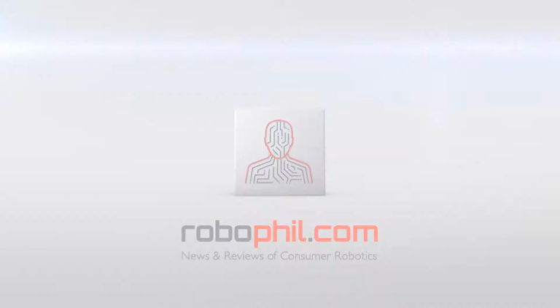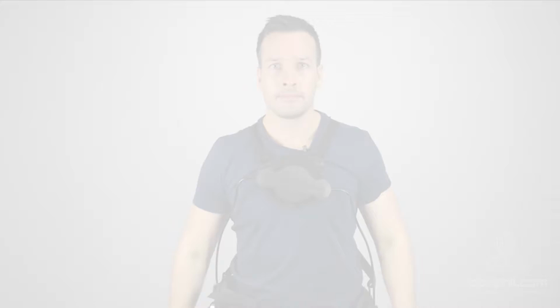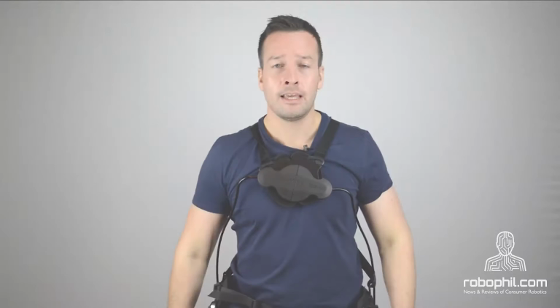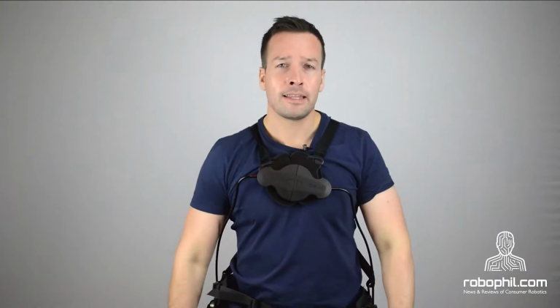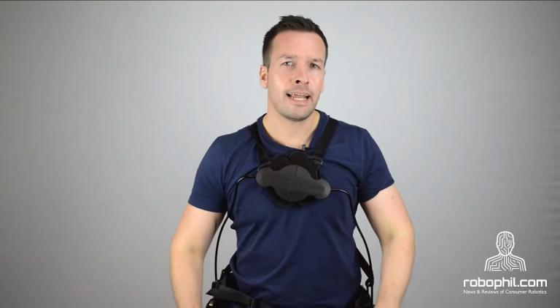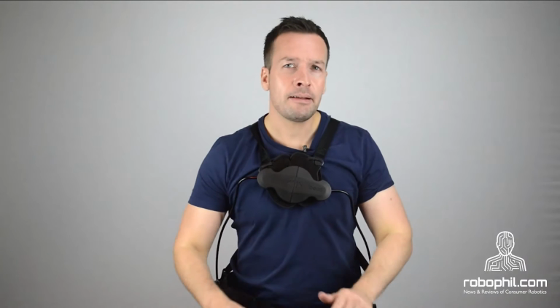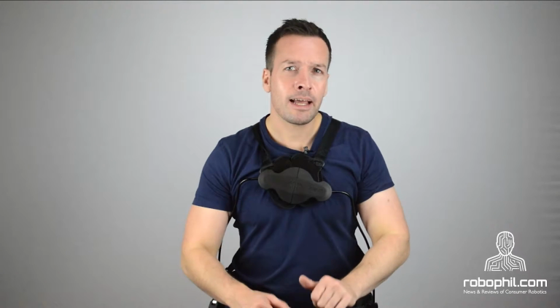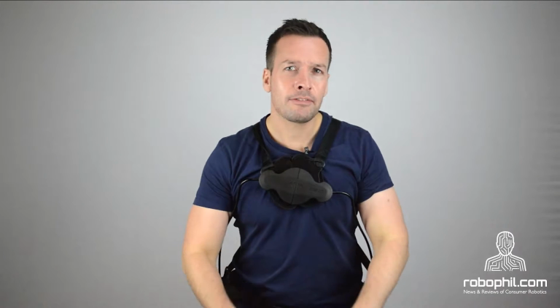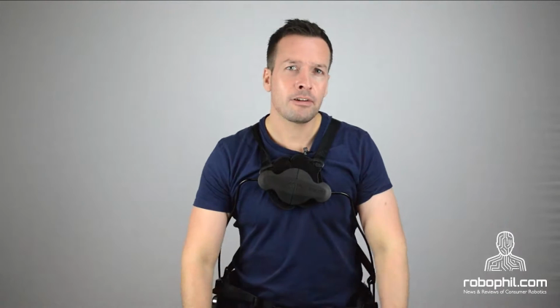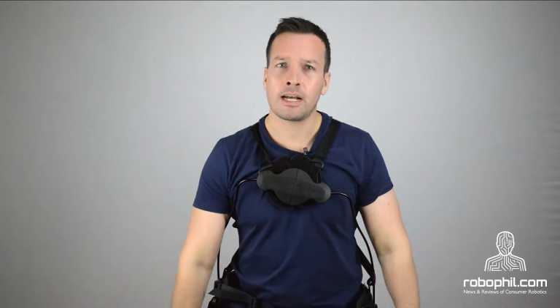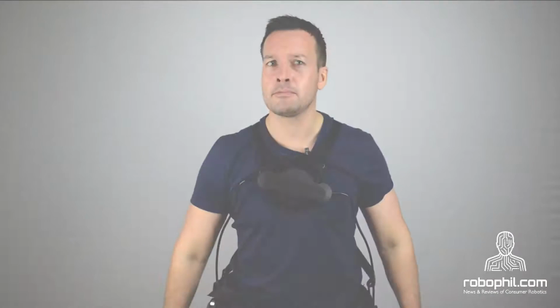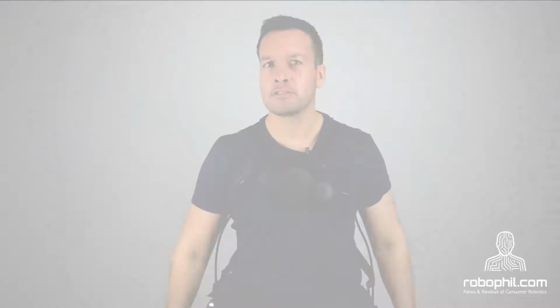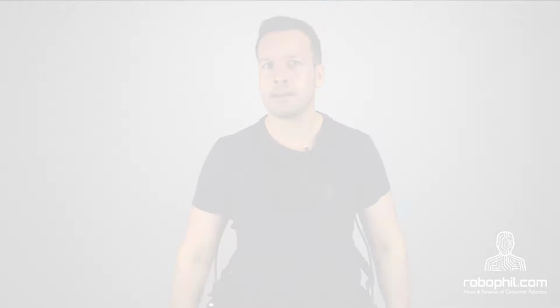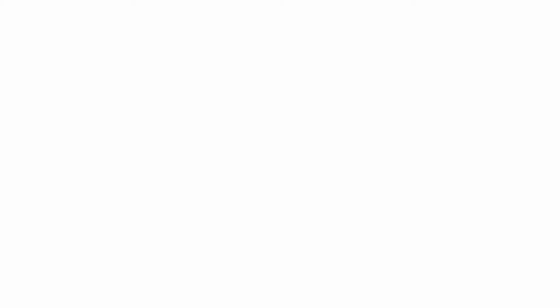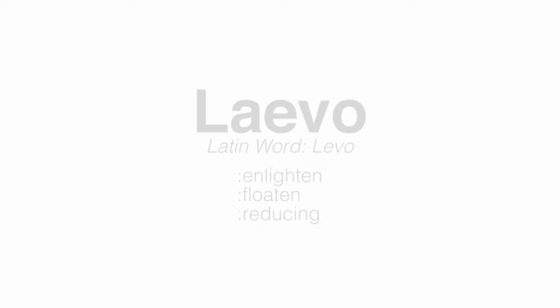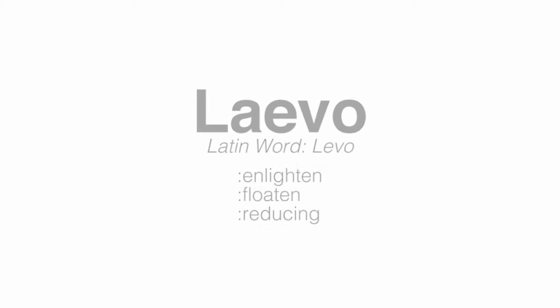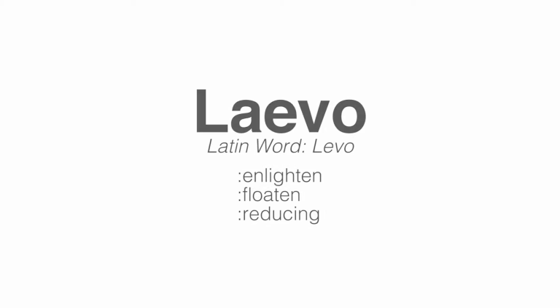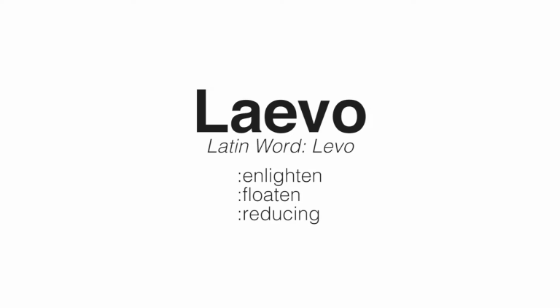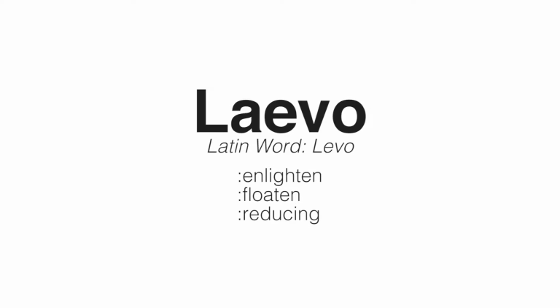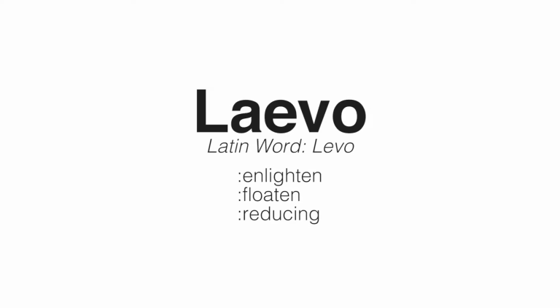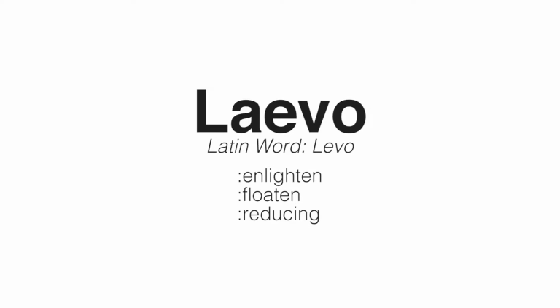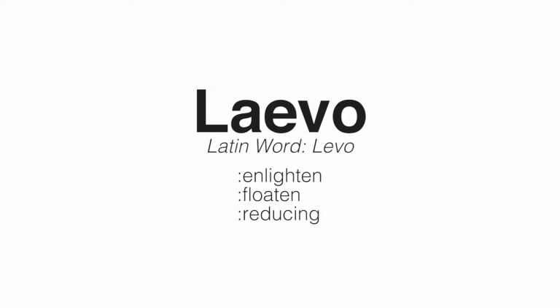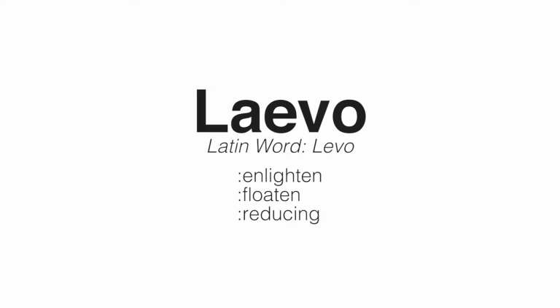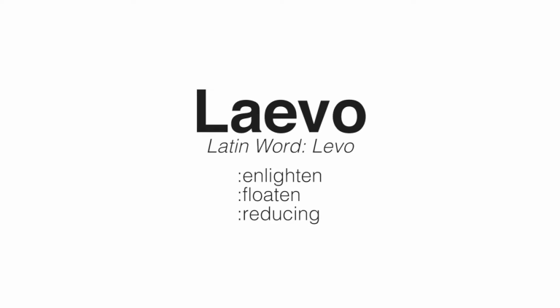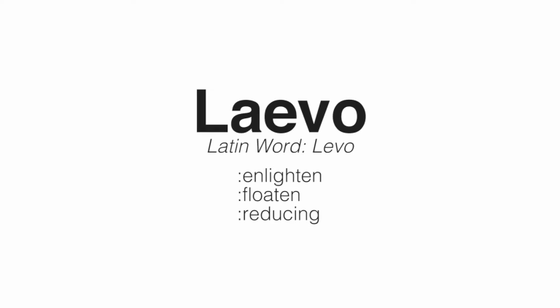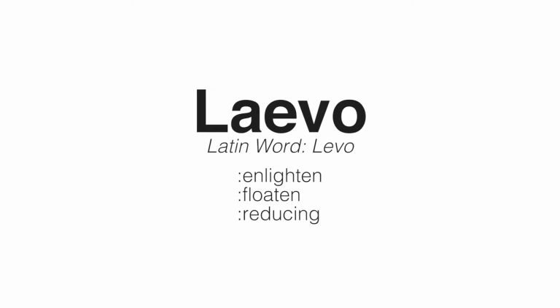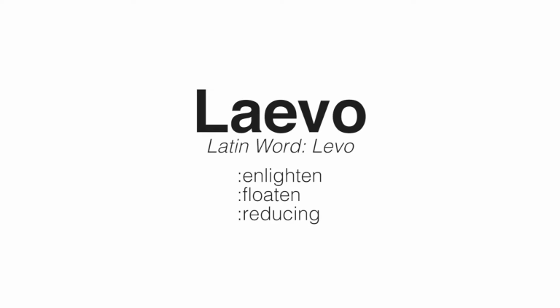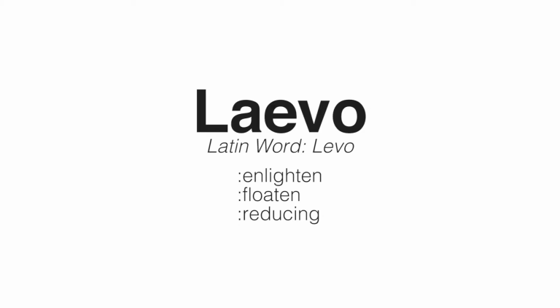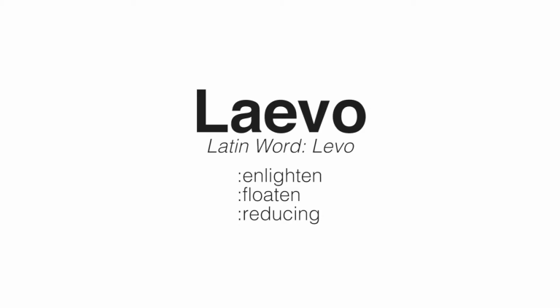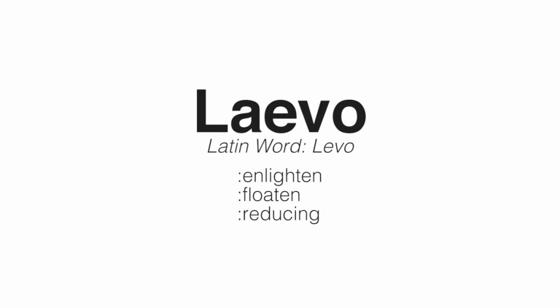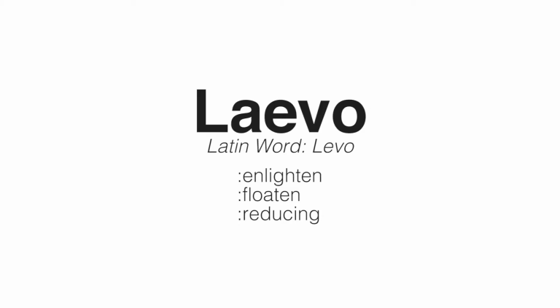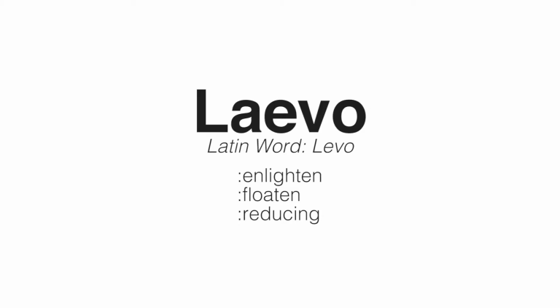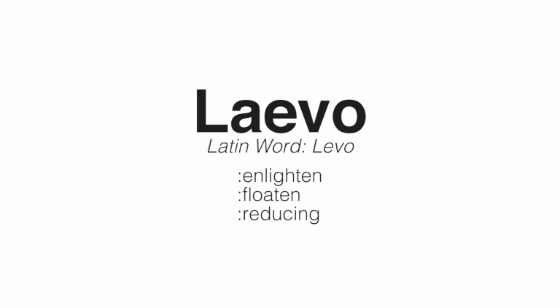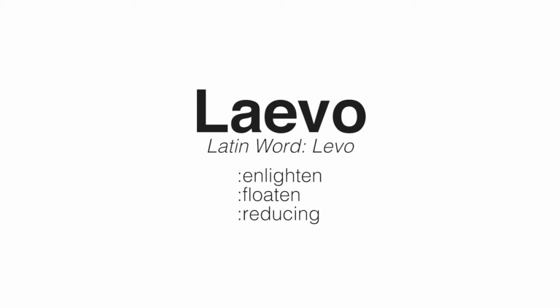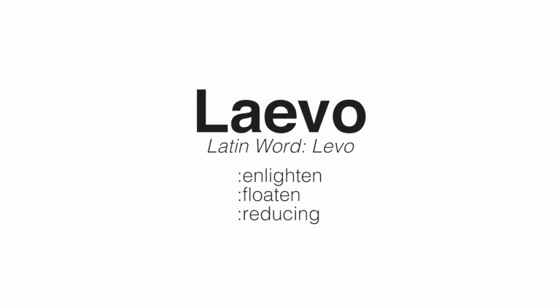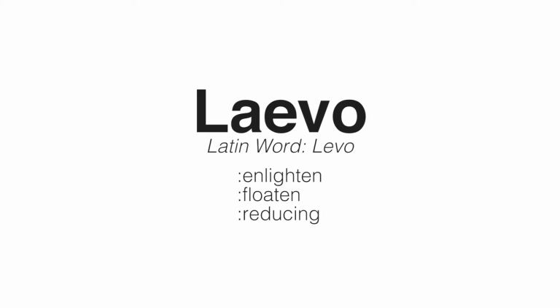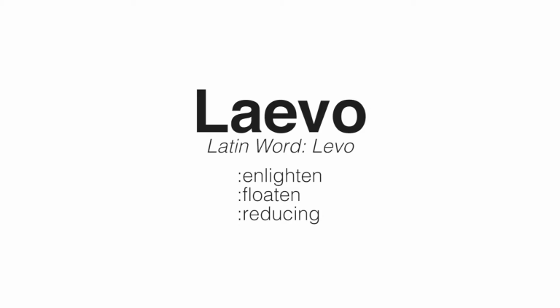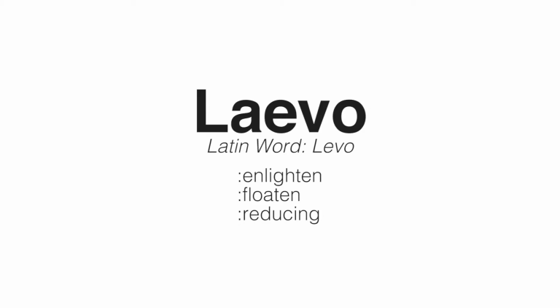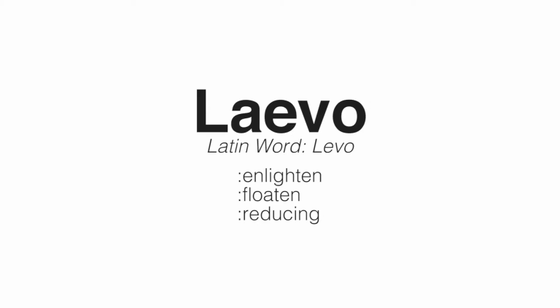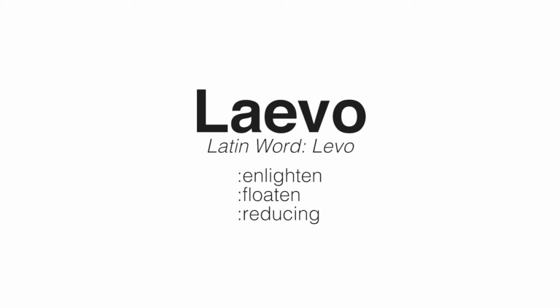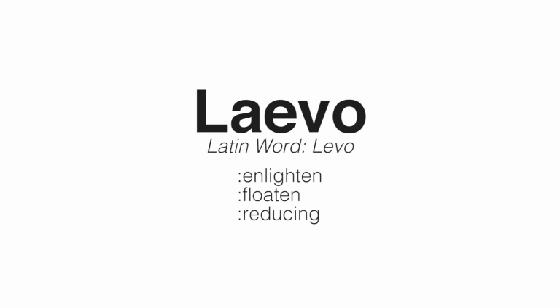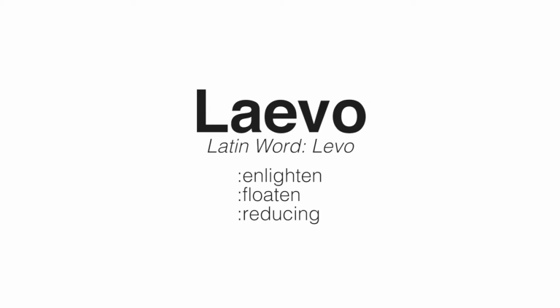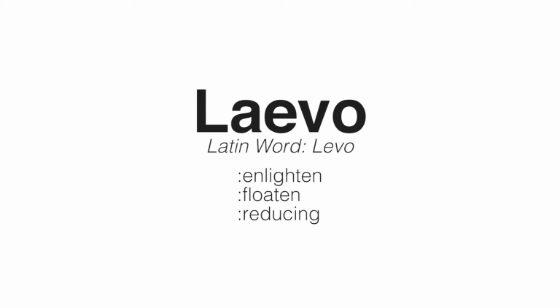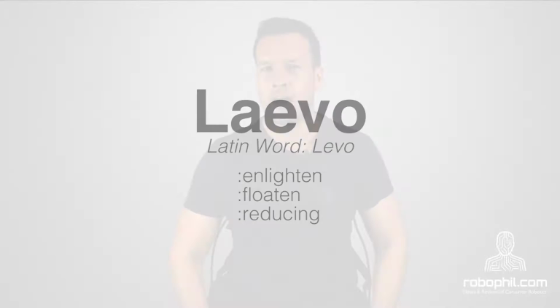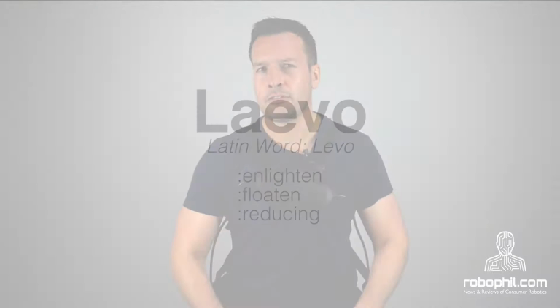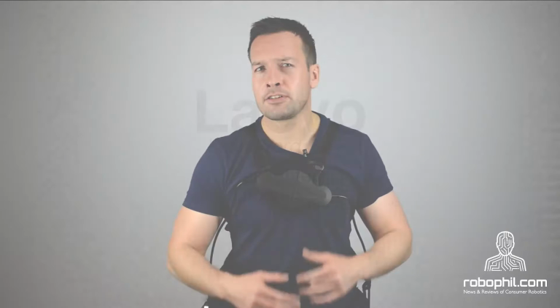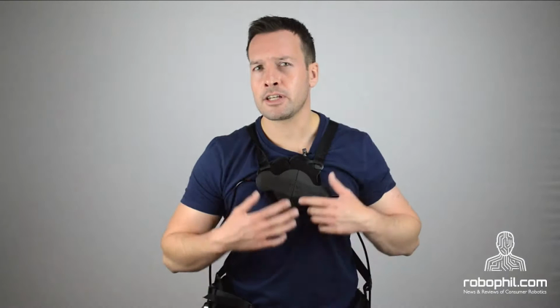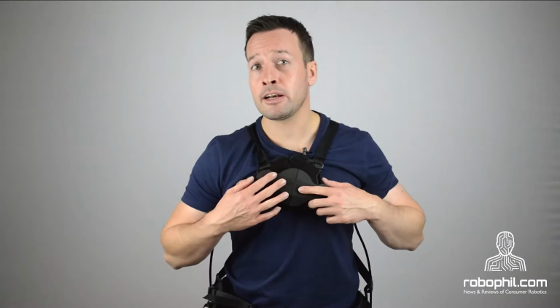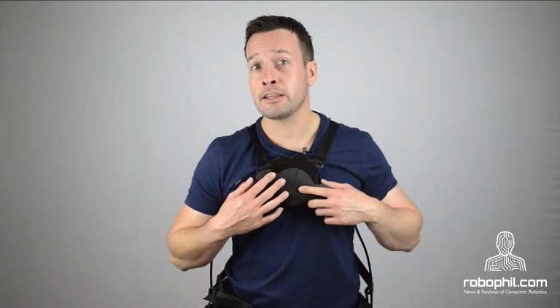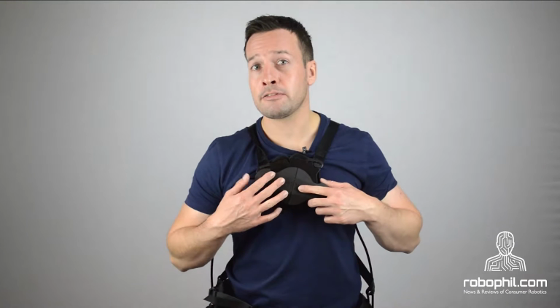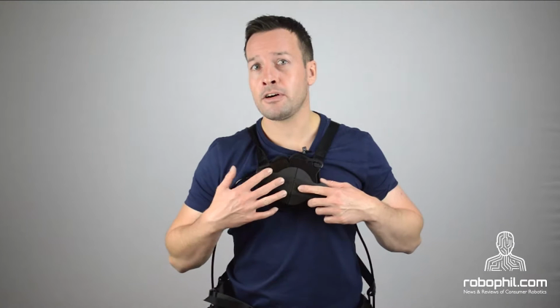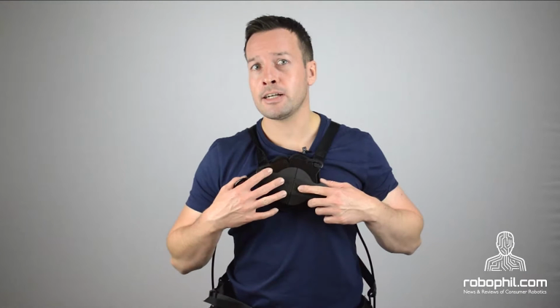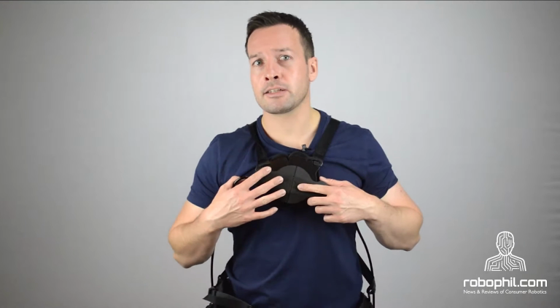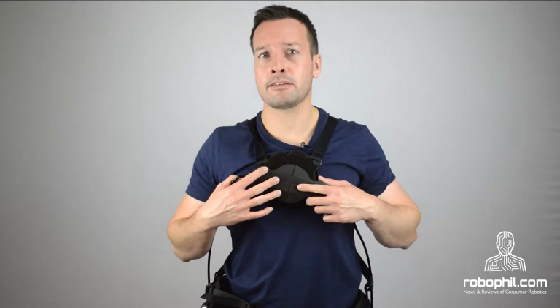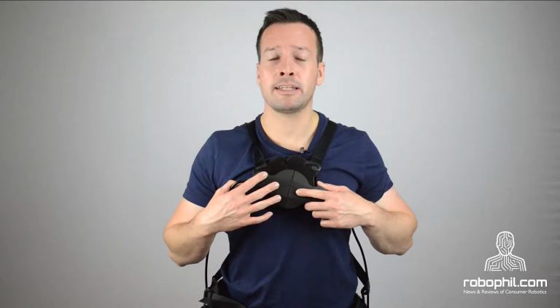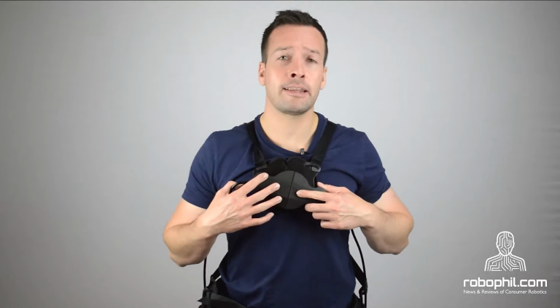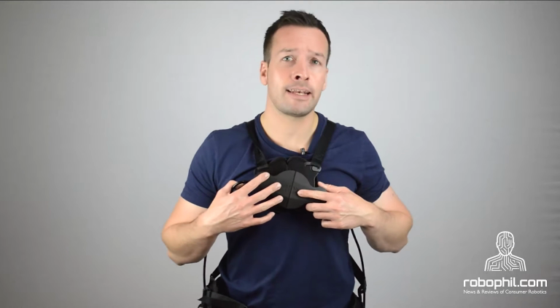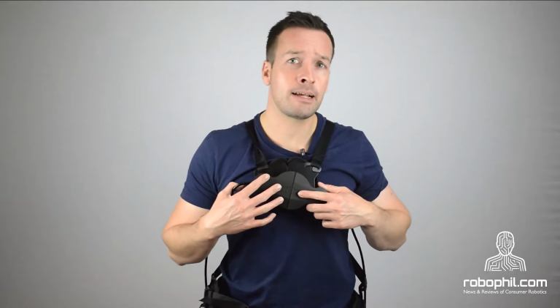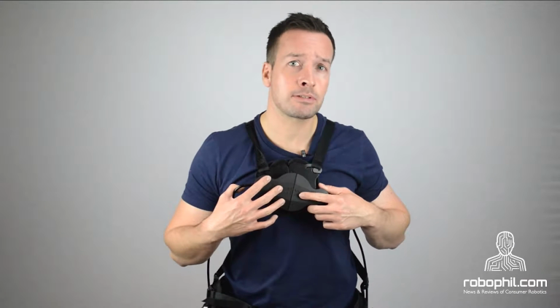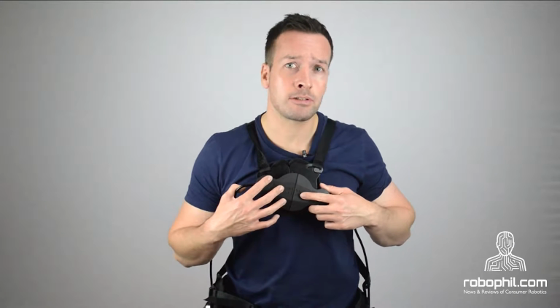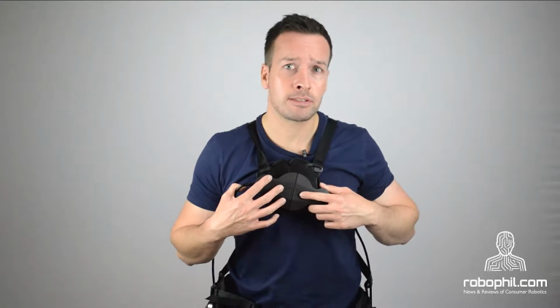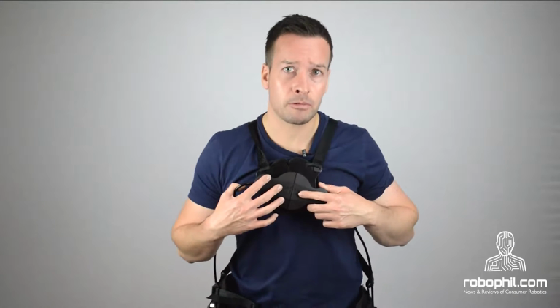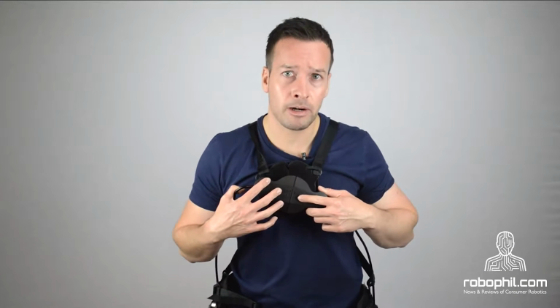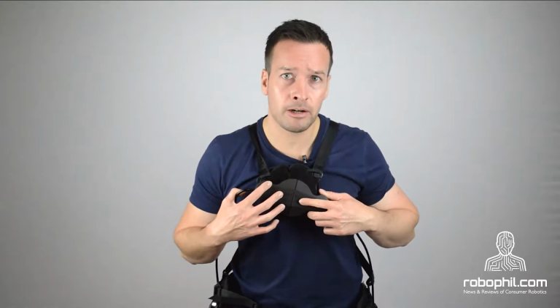The name Levo comes from the Latin word 'Levo', which means enlighten, floating and reducing. After donning the device, I think that the name suits it well.